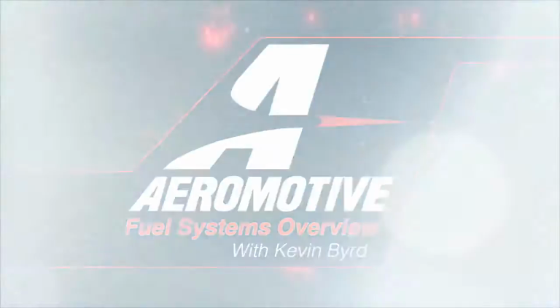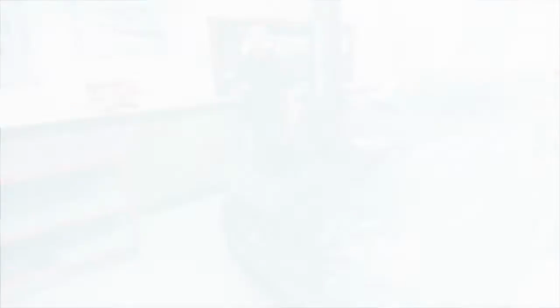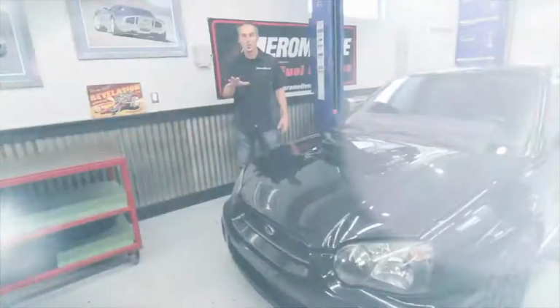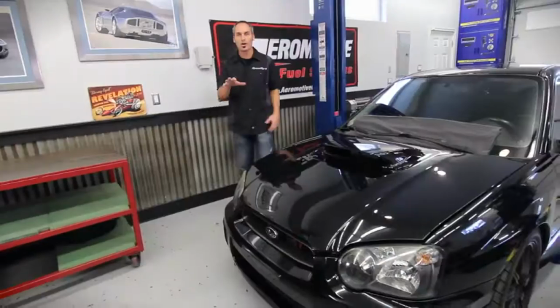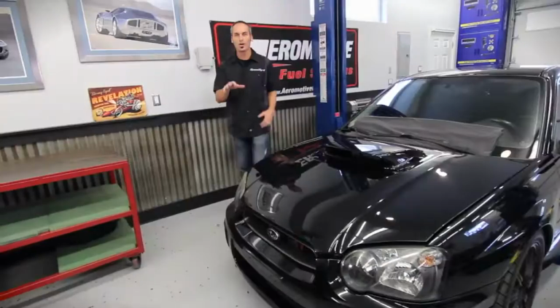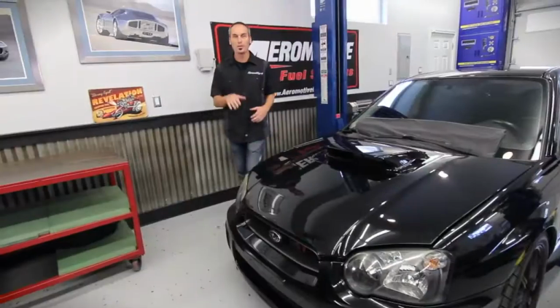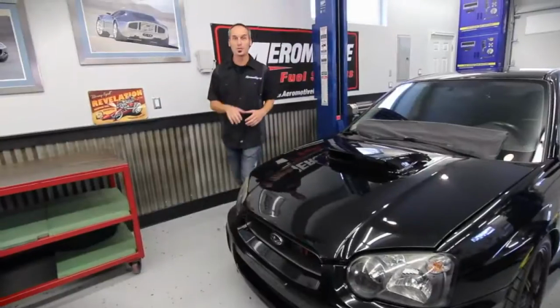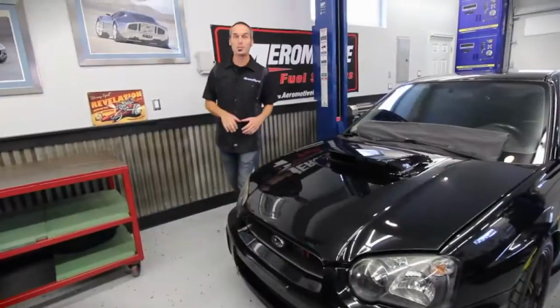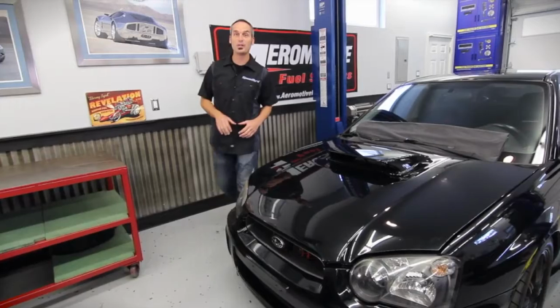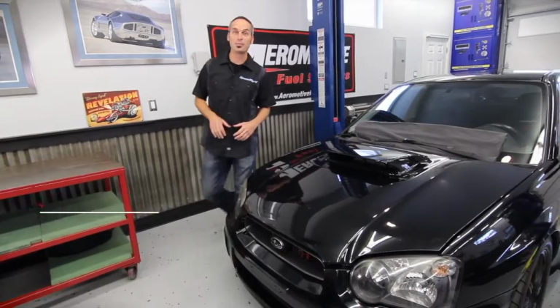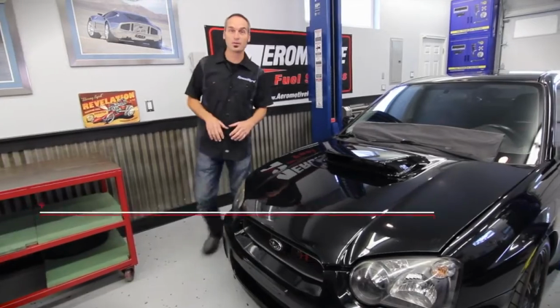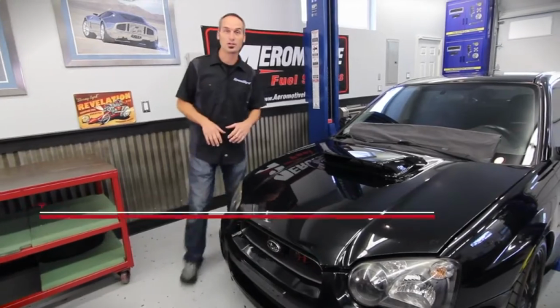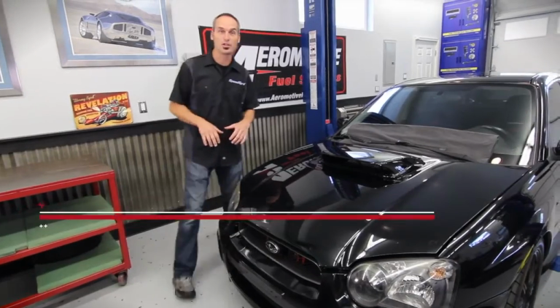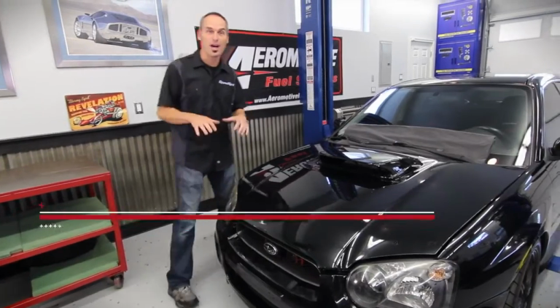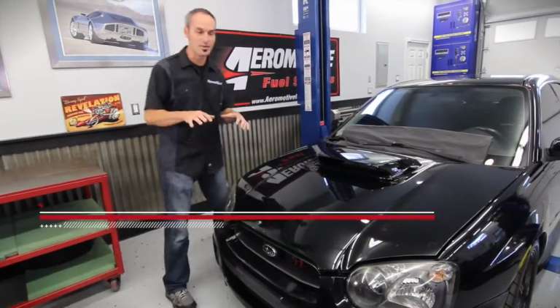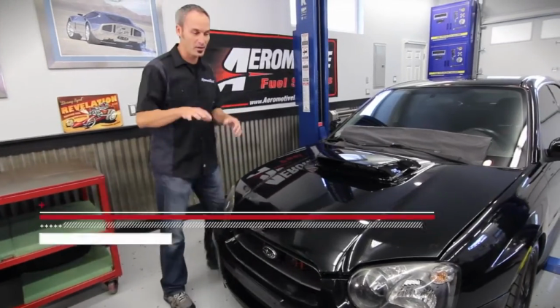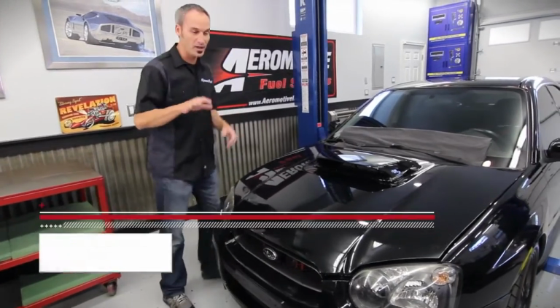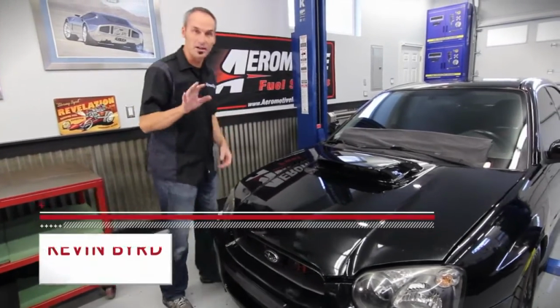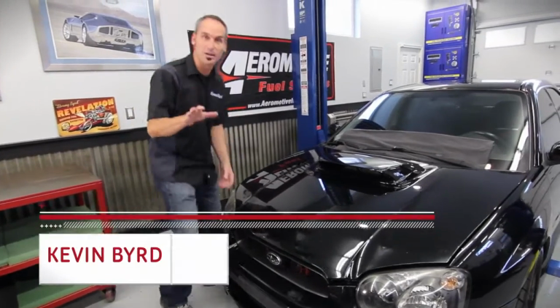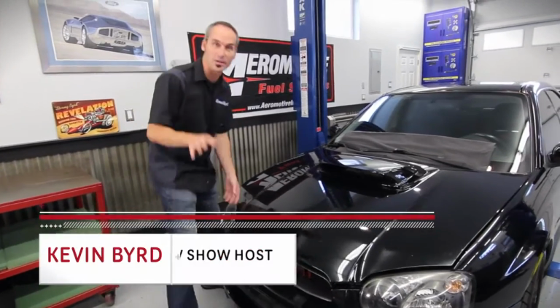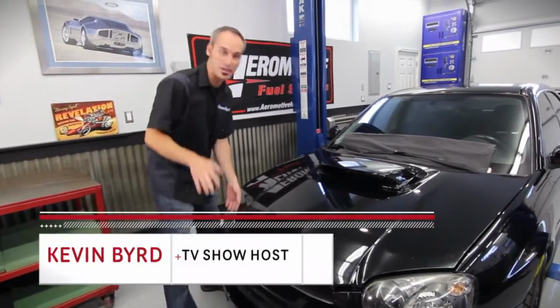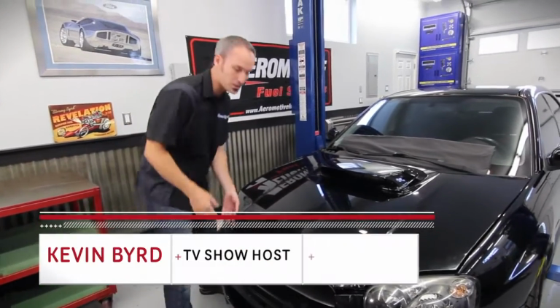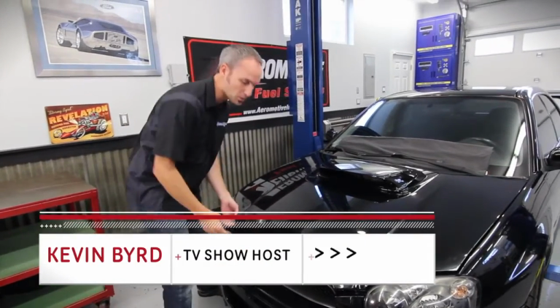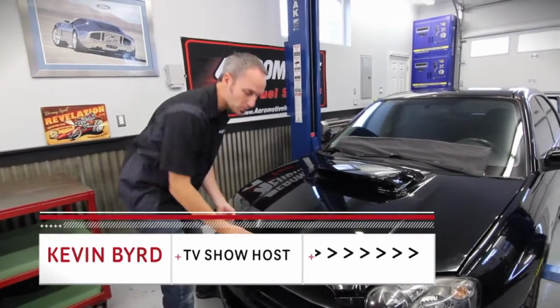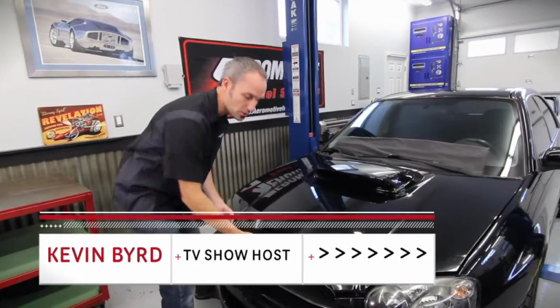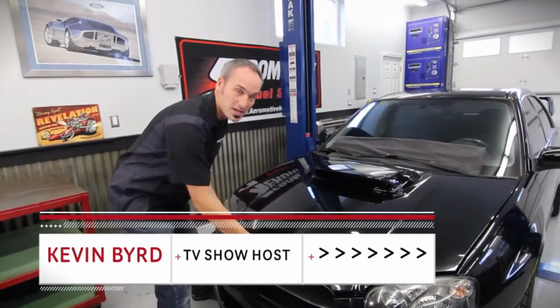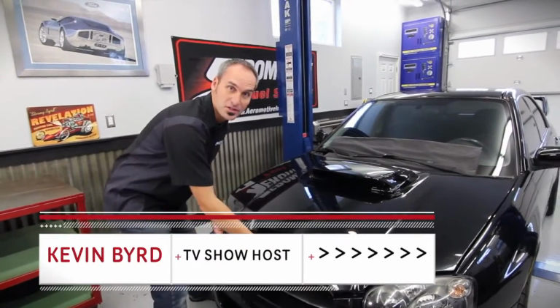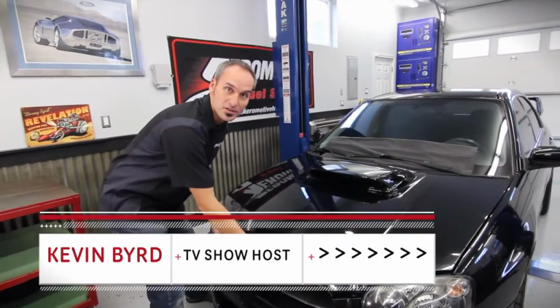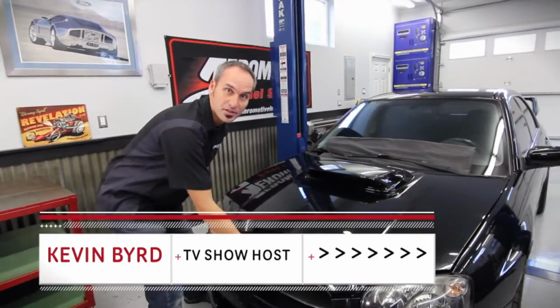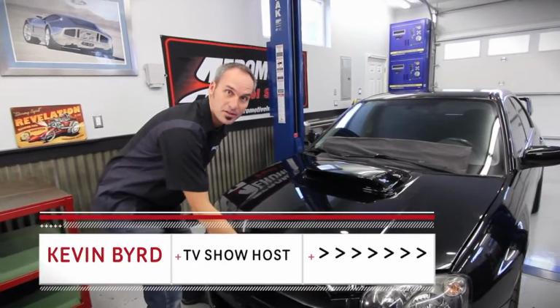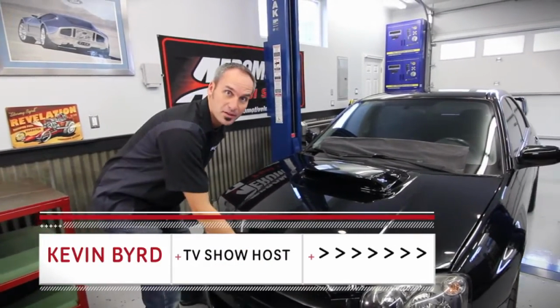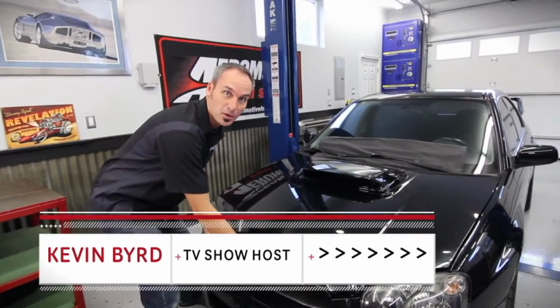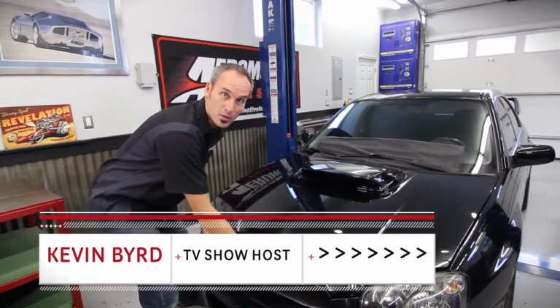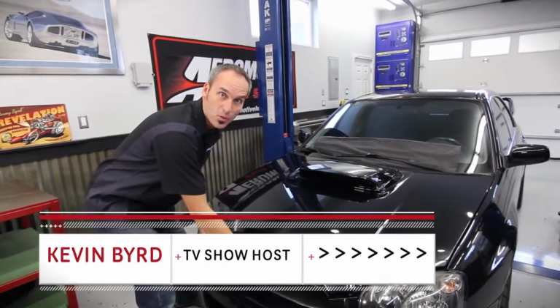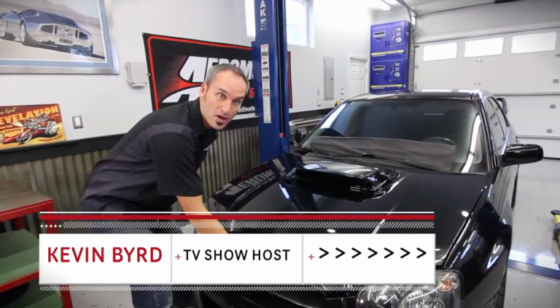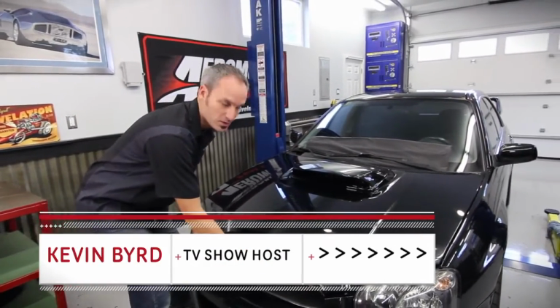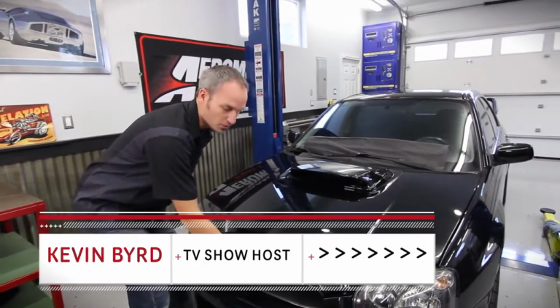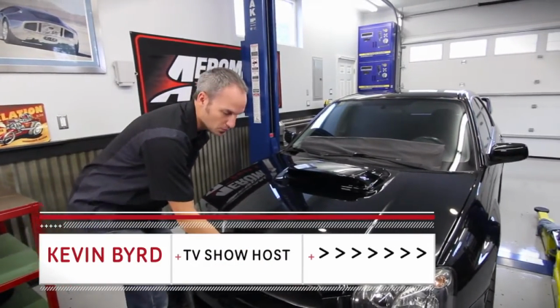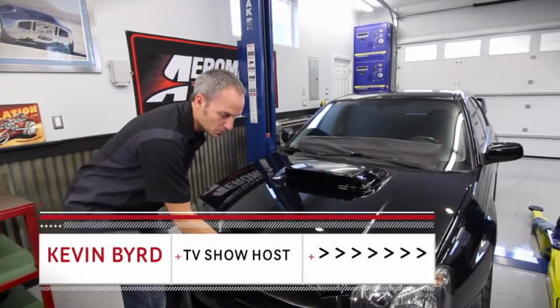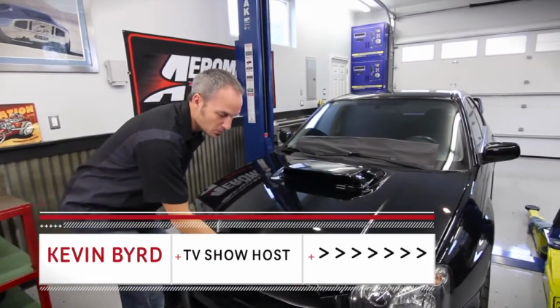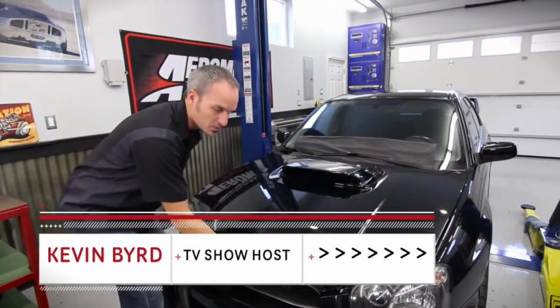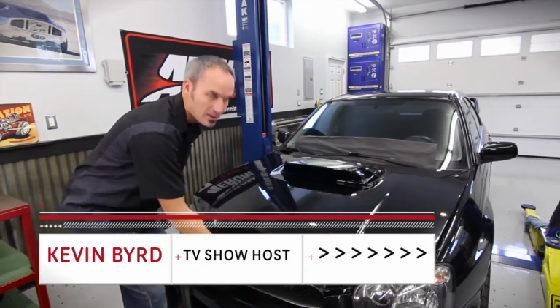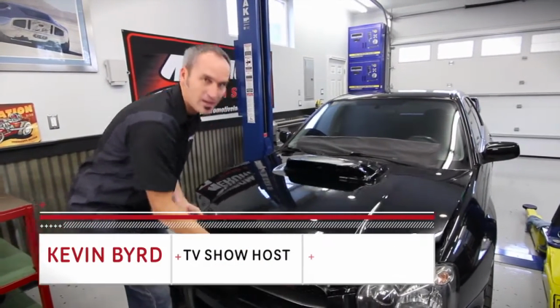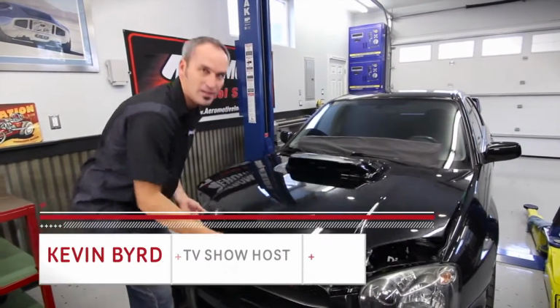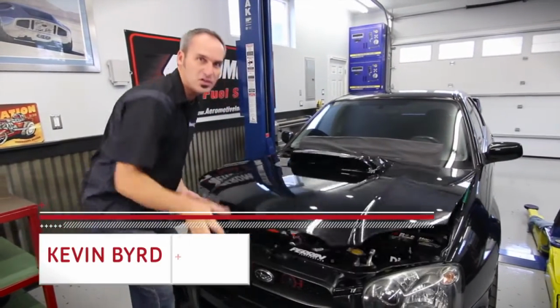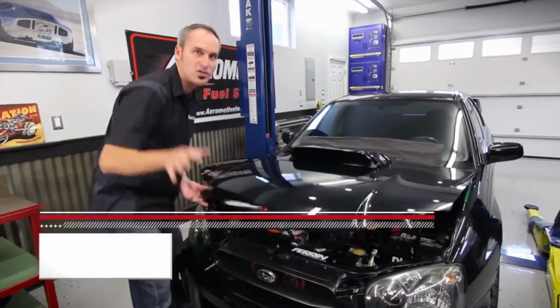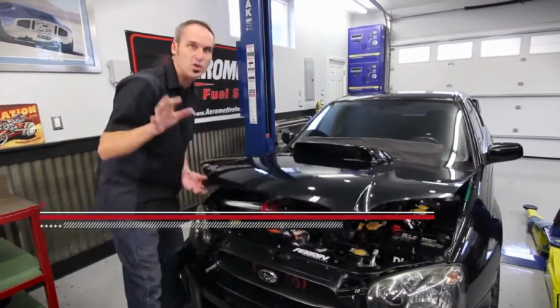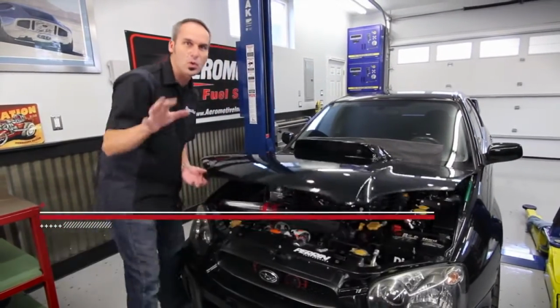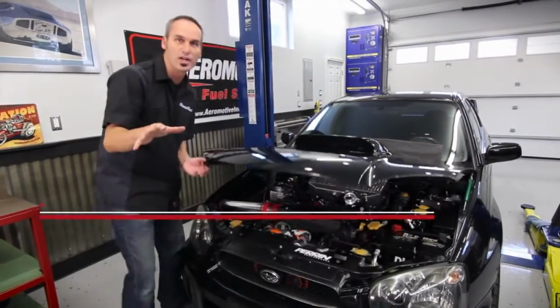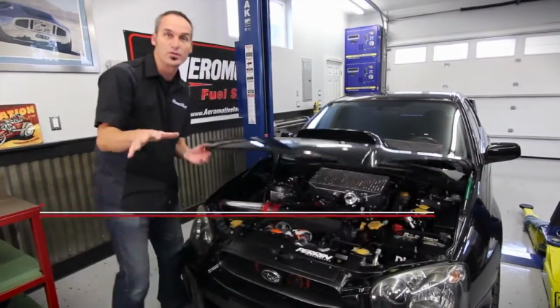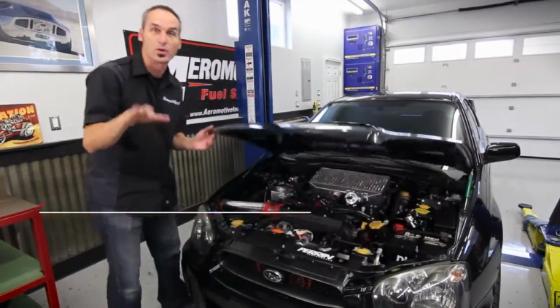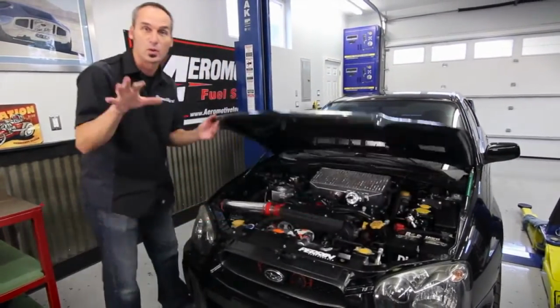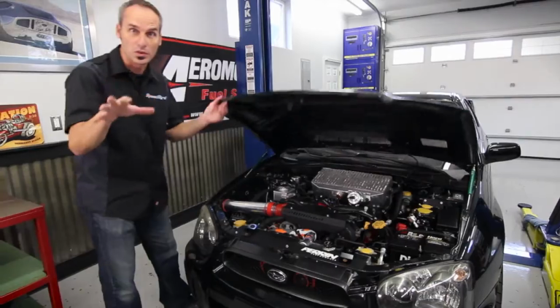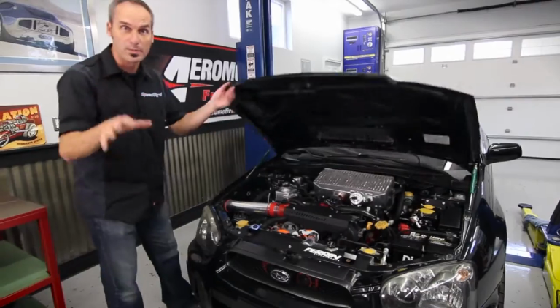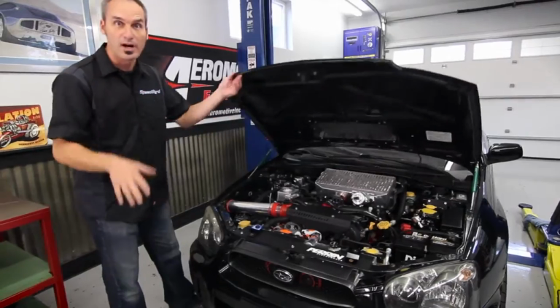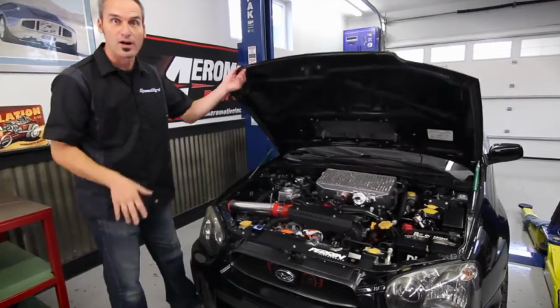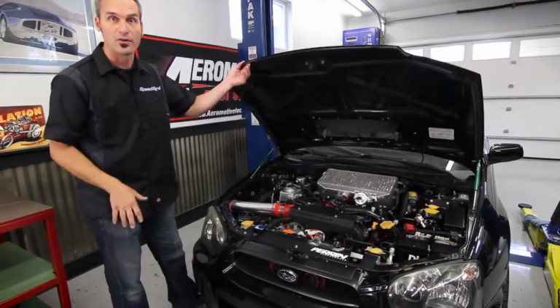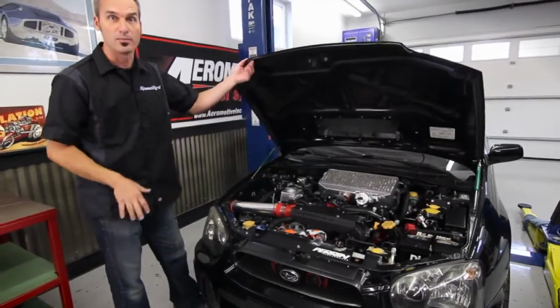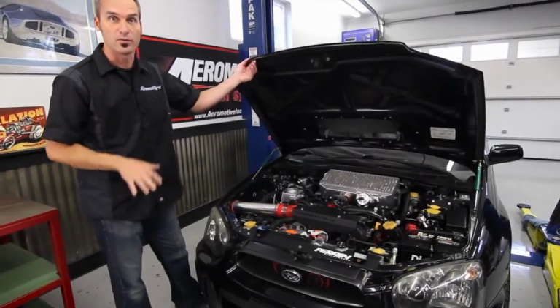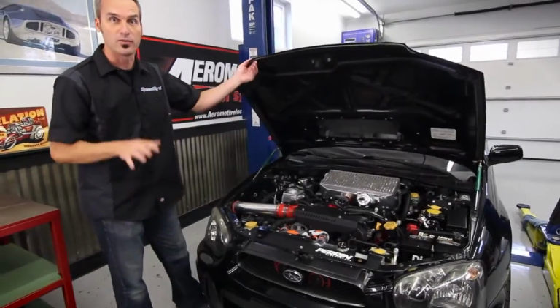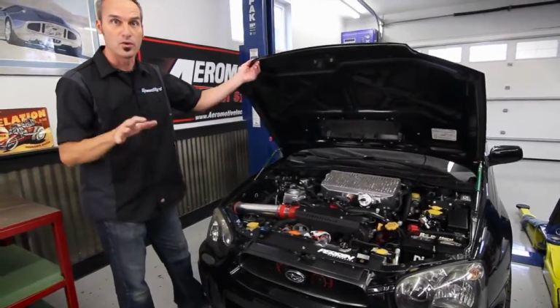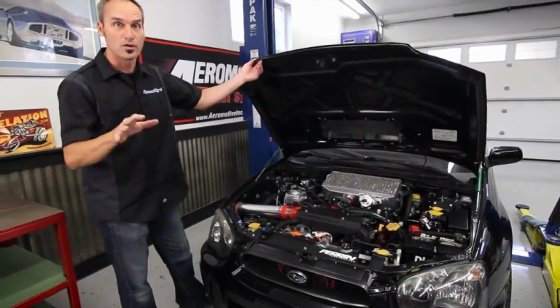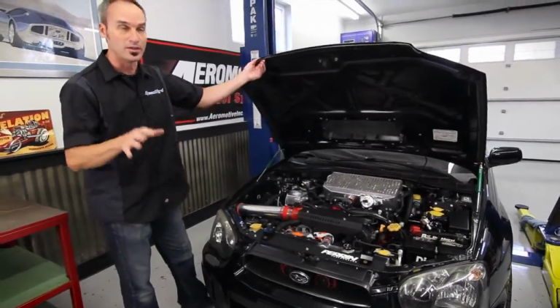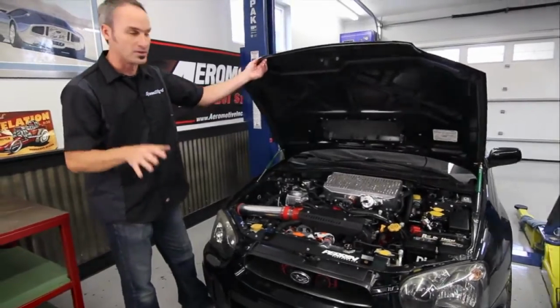Hey, welcome to the Speedbird shop. Now, we've got a couple of killer projects in here we're going to walk you through. This is our quest for horsepower and performance.